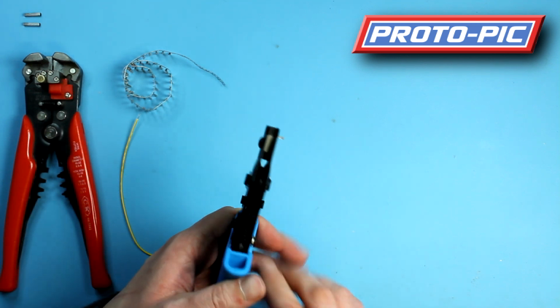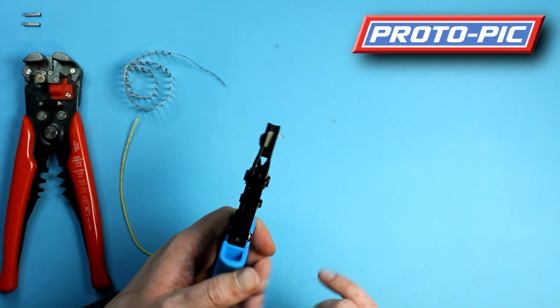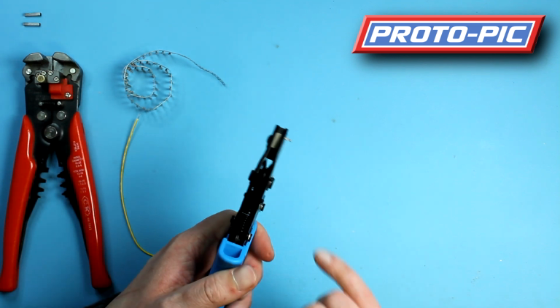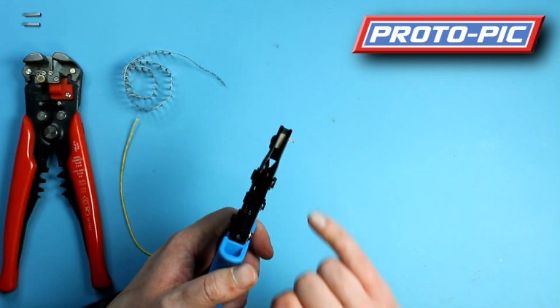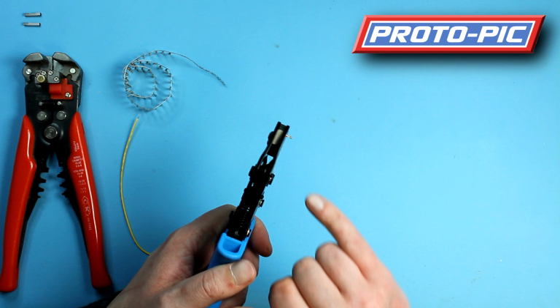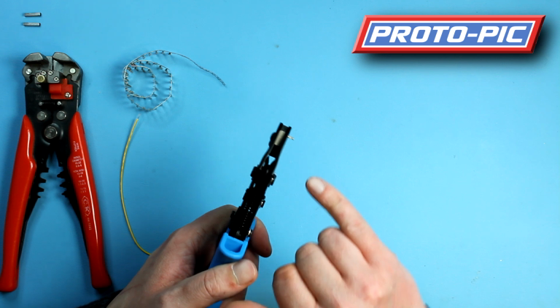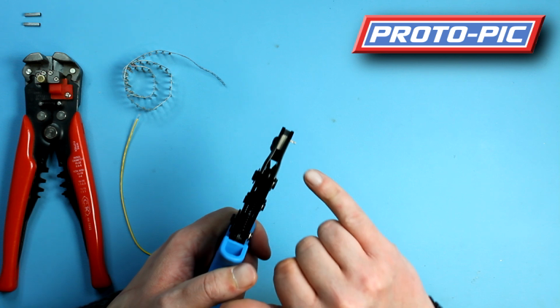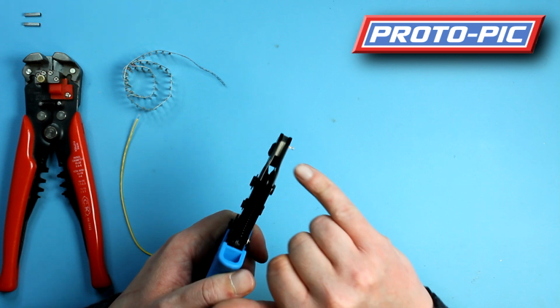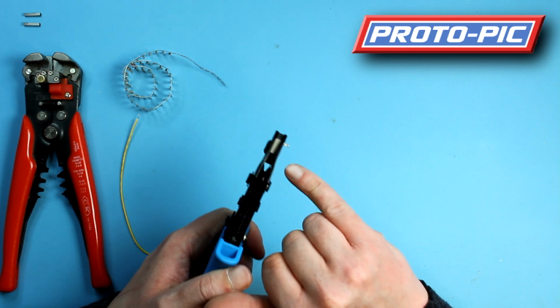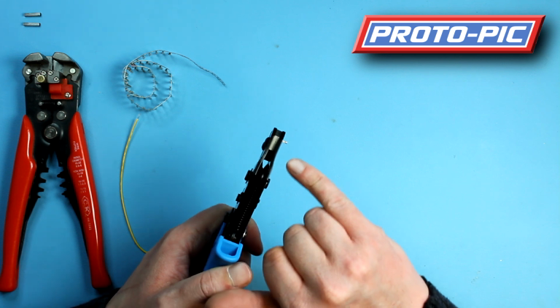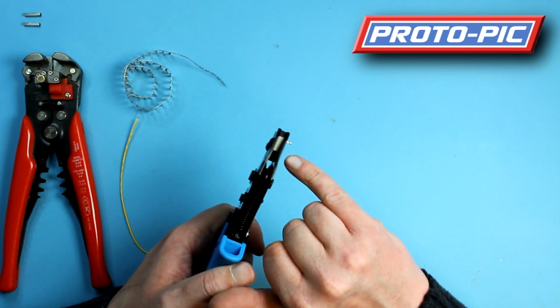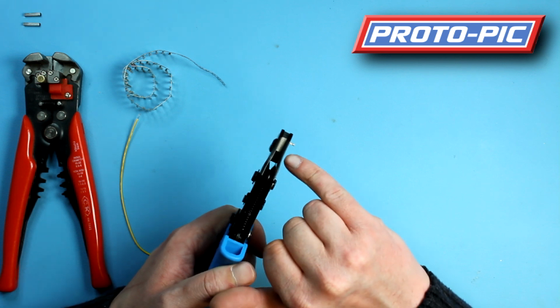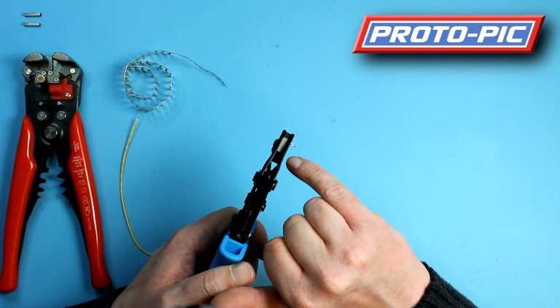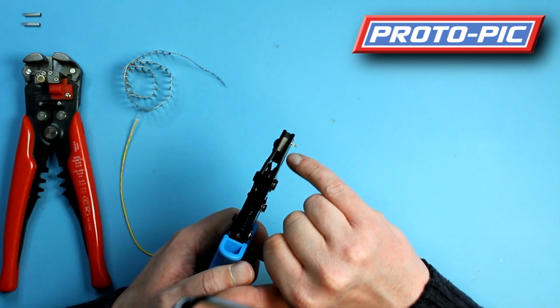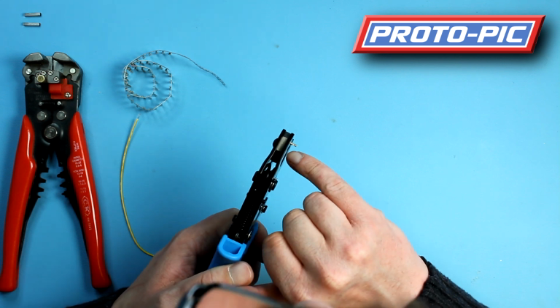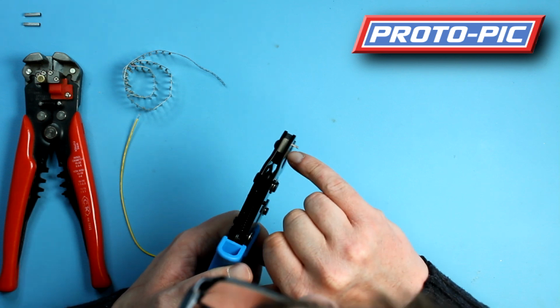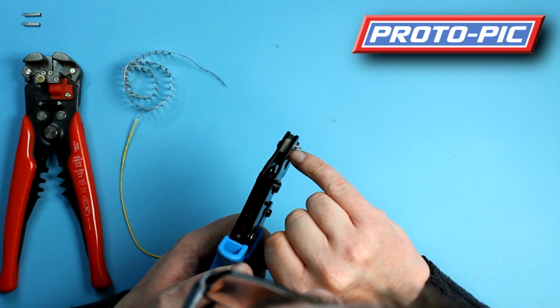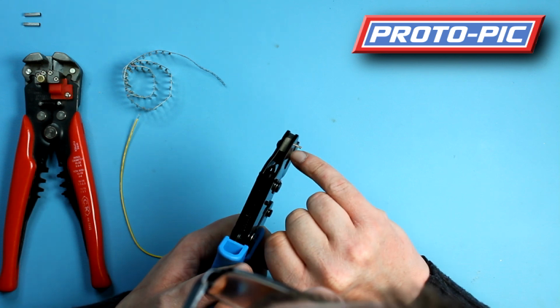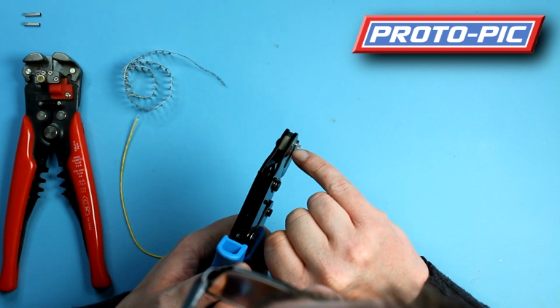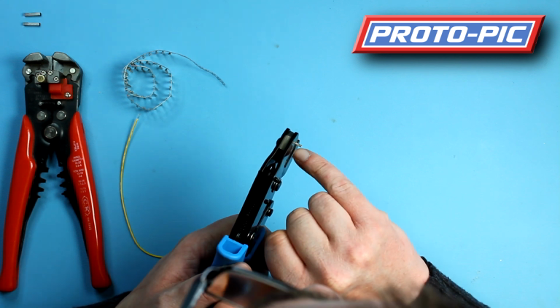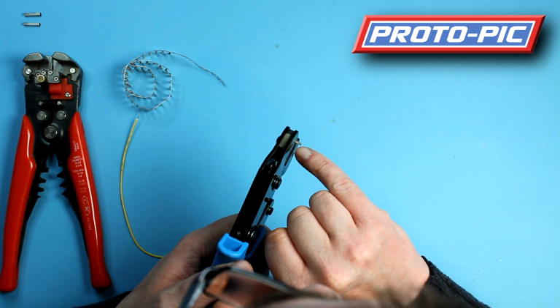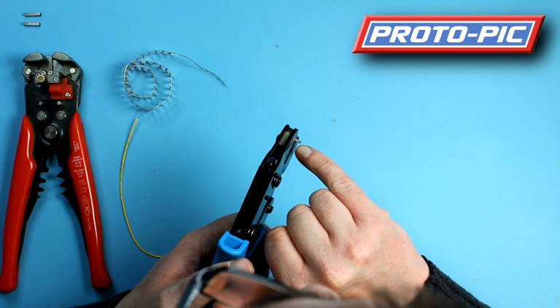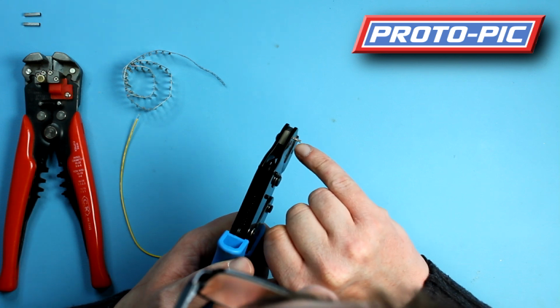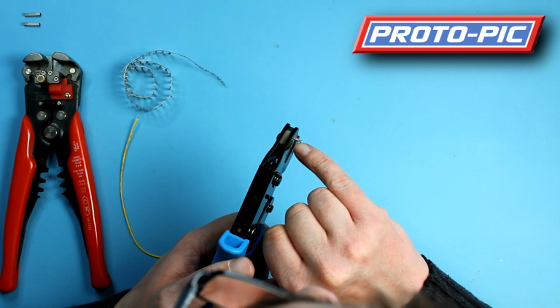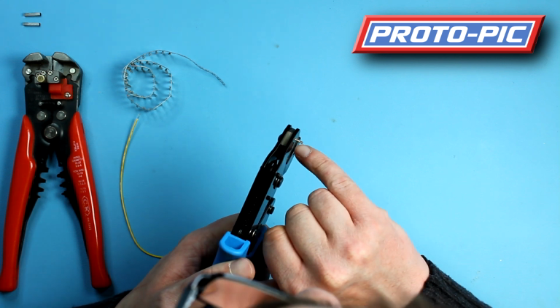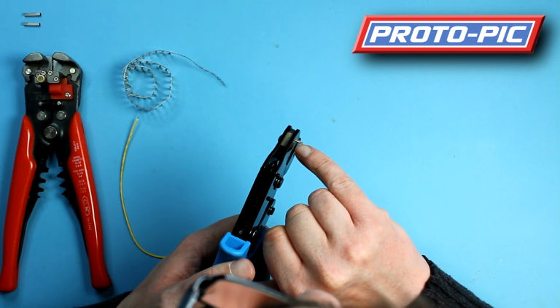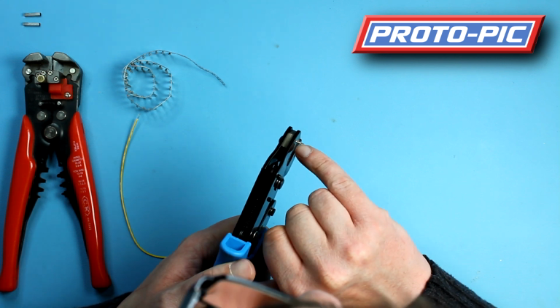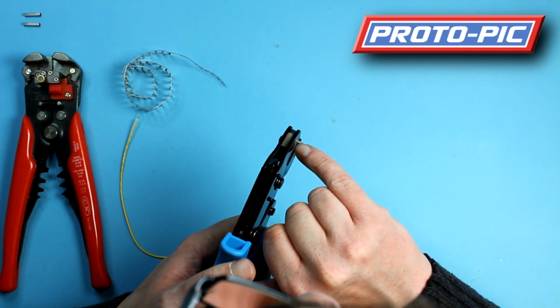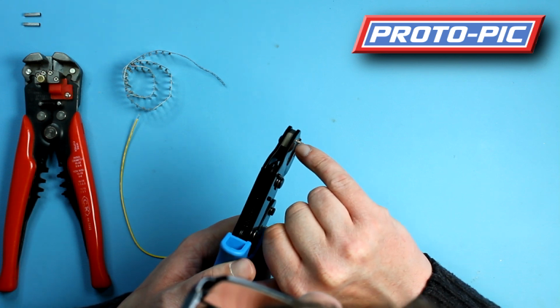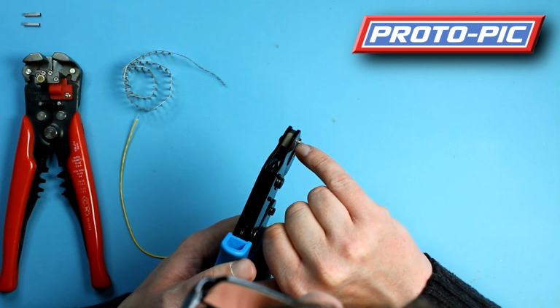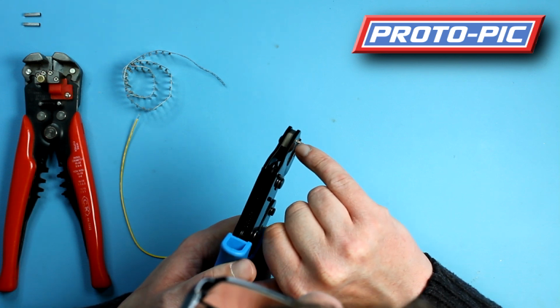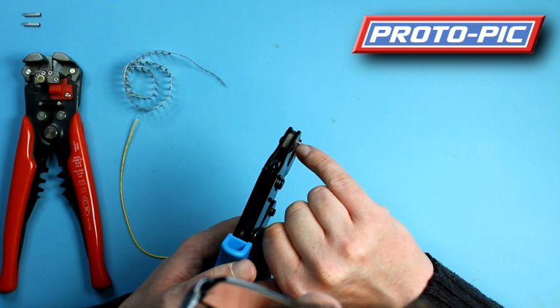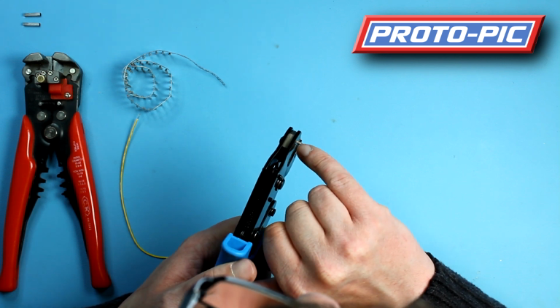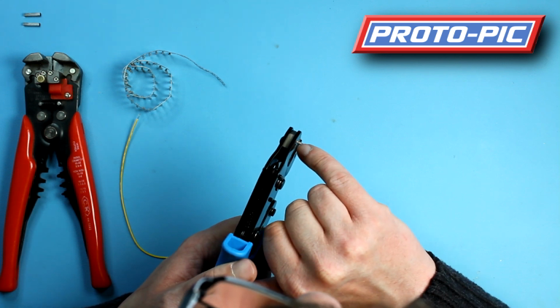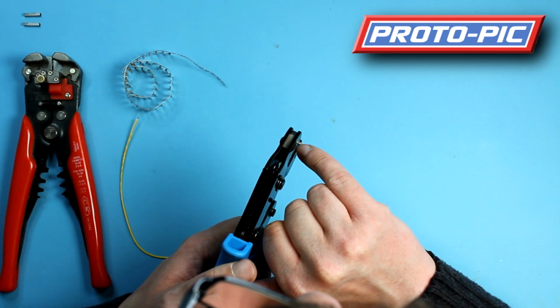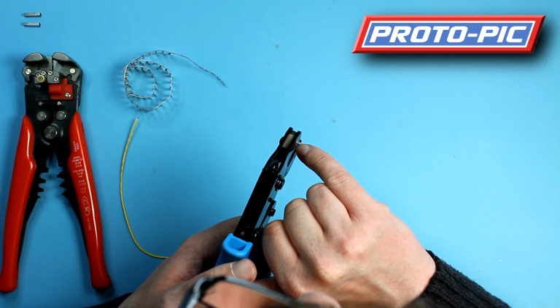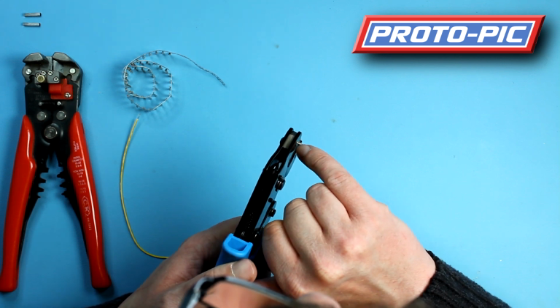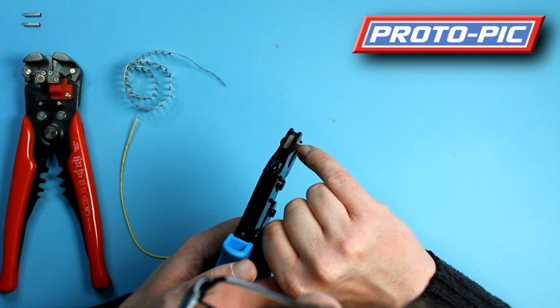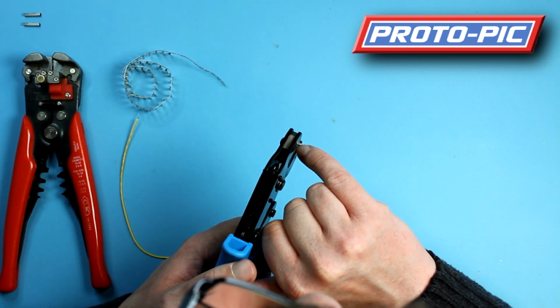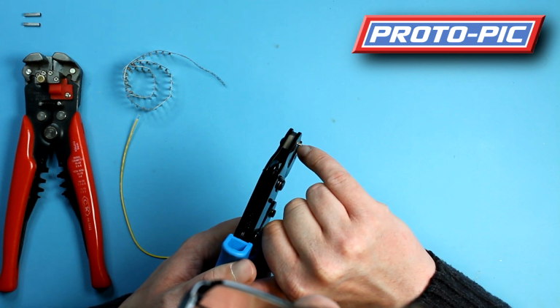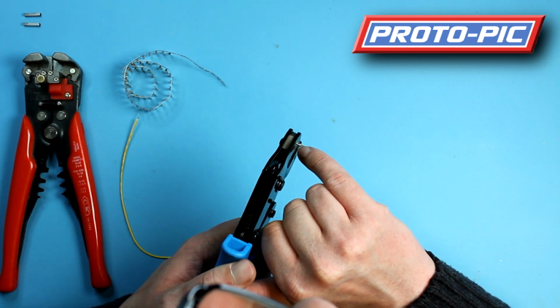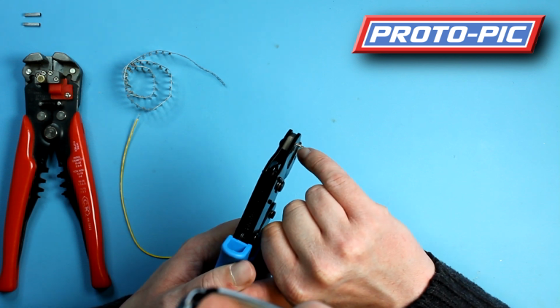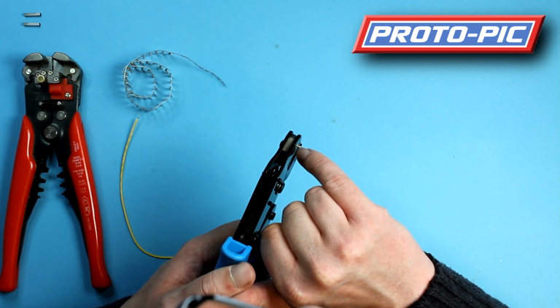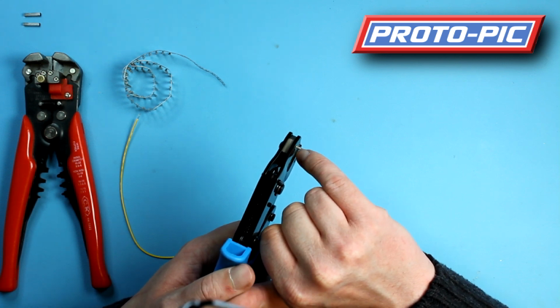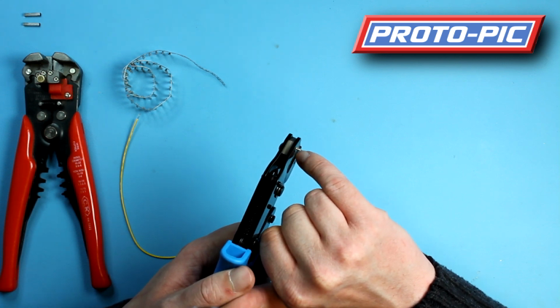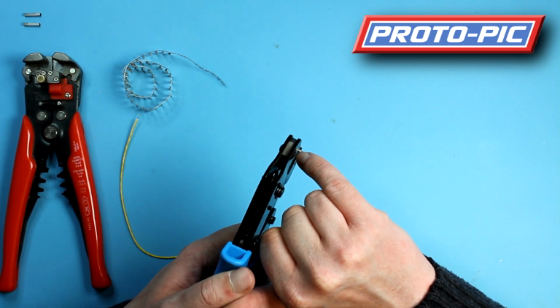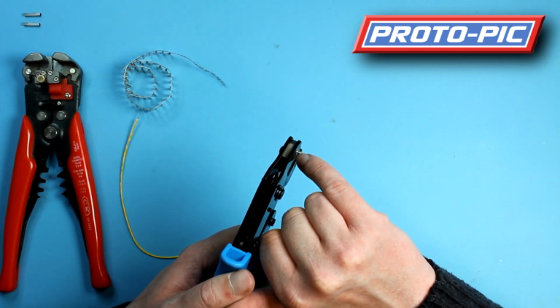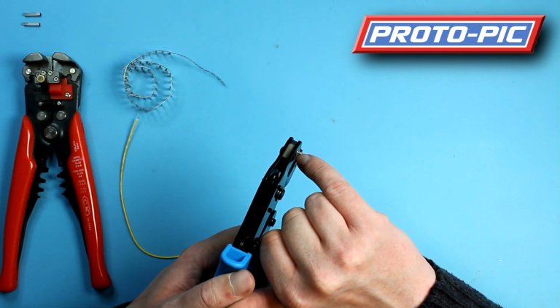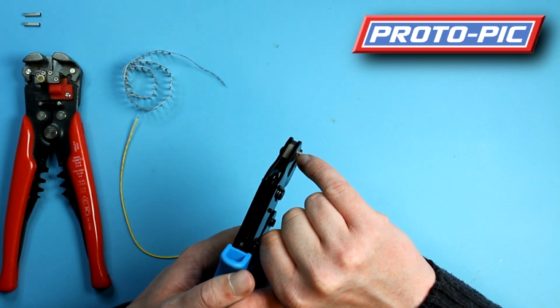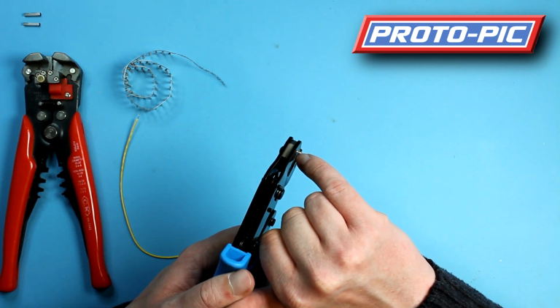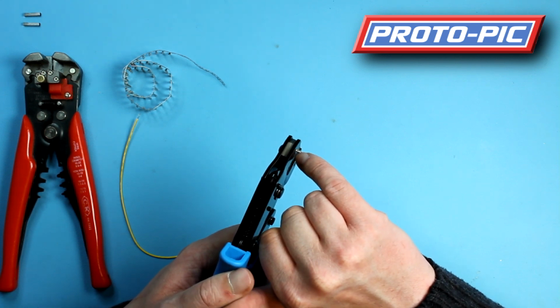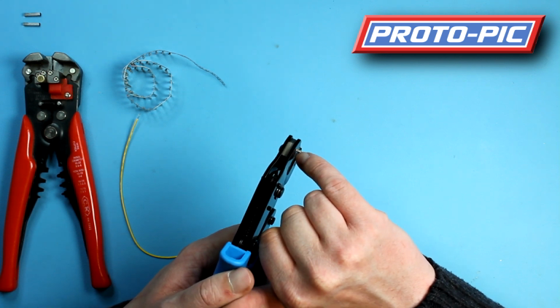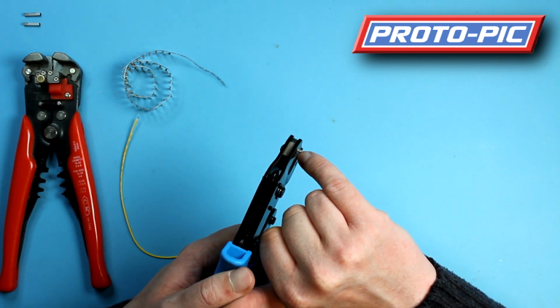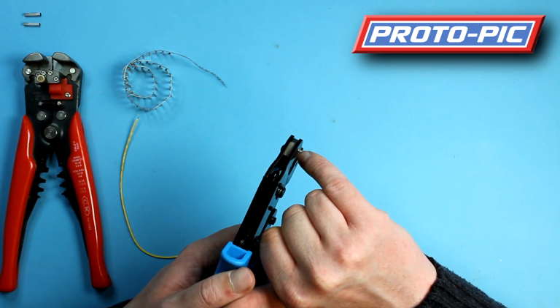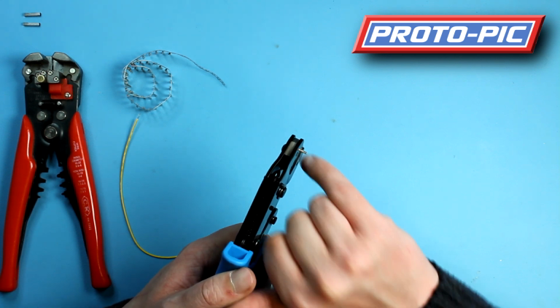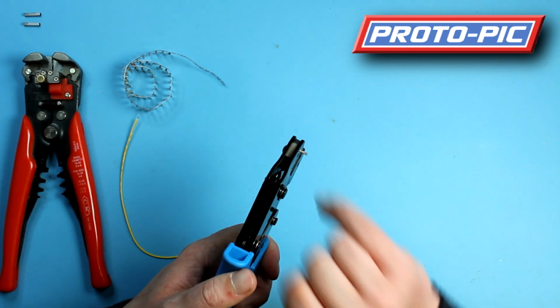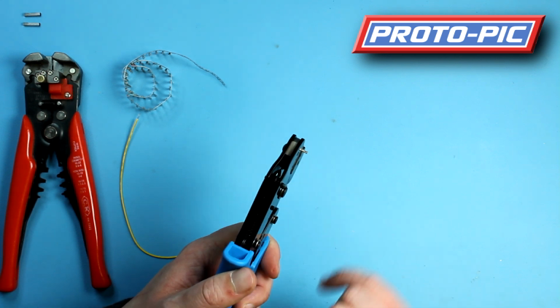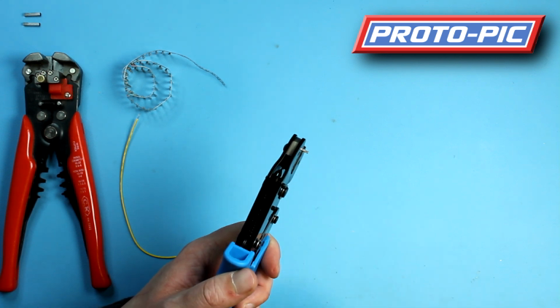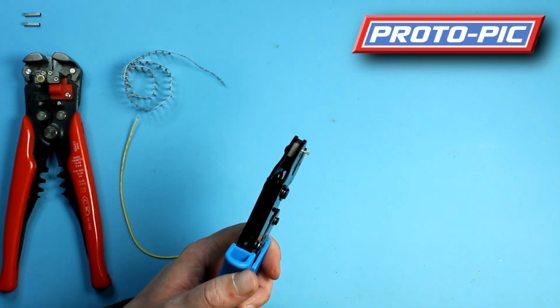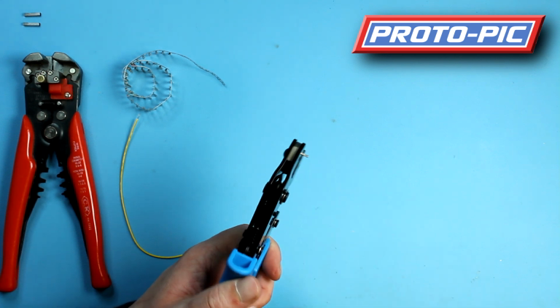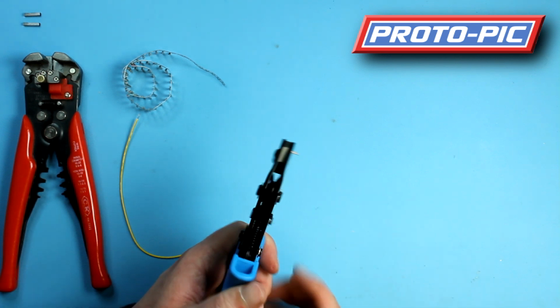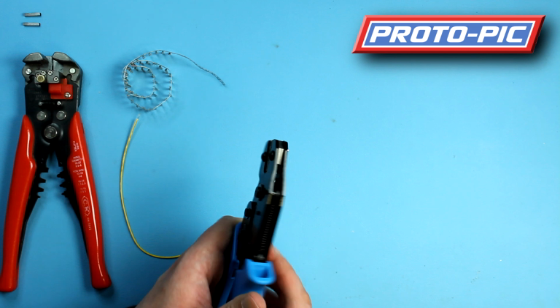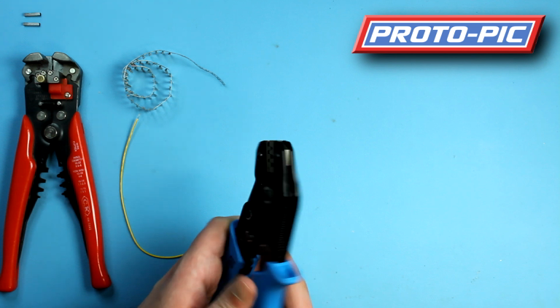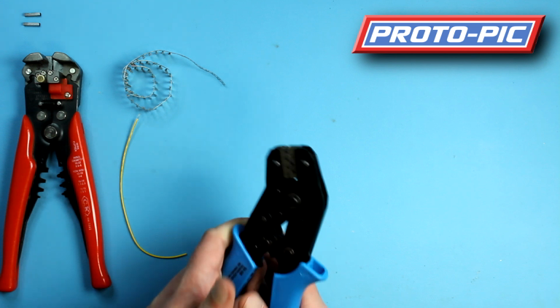Now, if you can see here, this little bit here — you don't want this to be in there because you don't want to squash that, just like there.